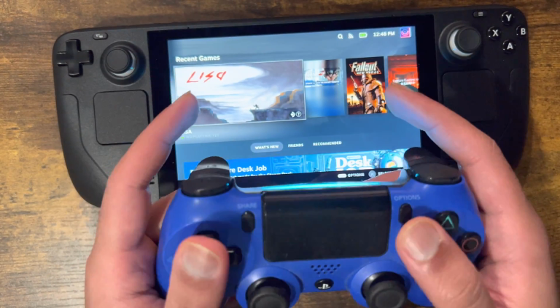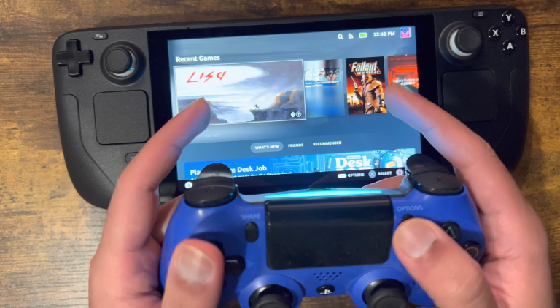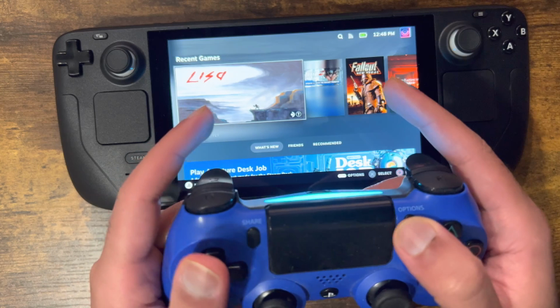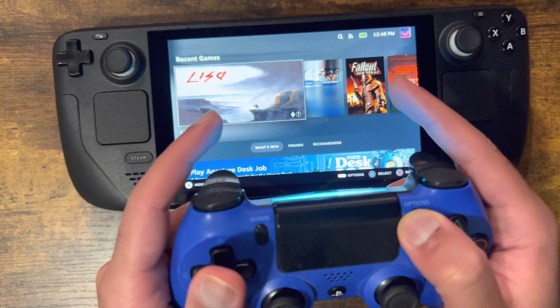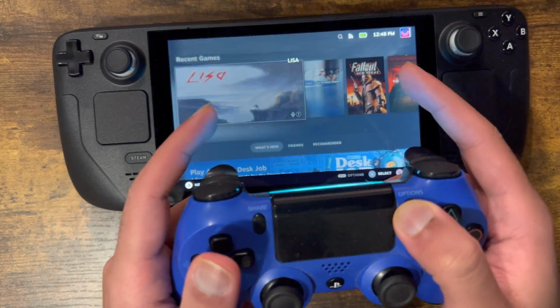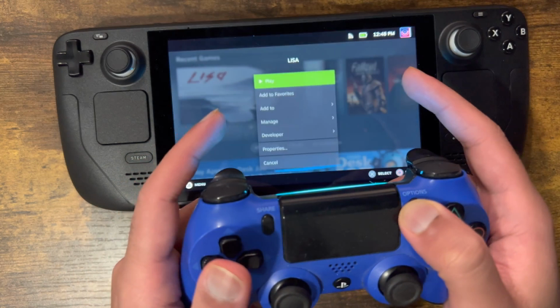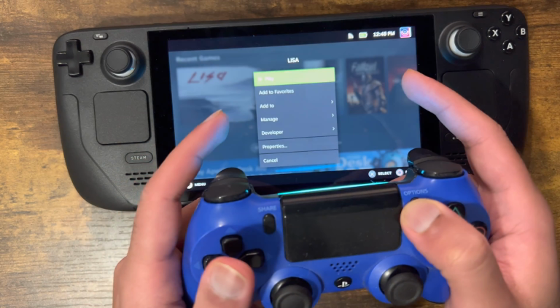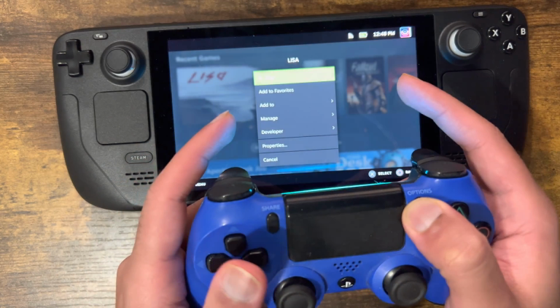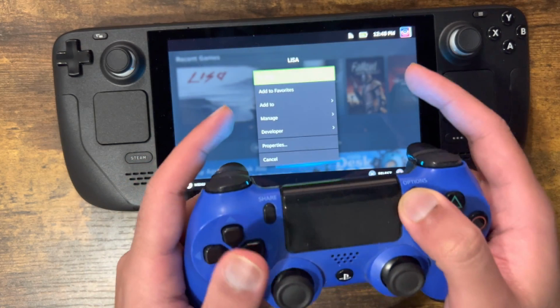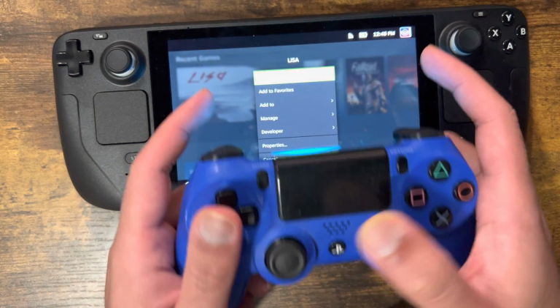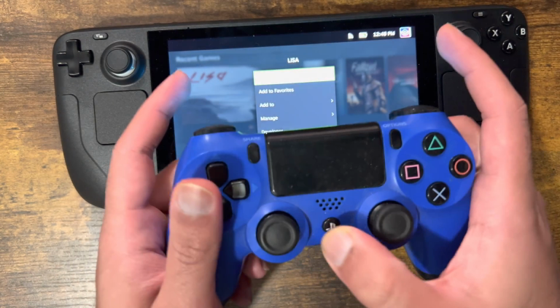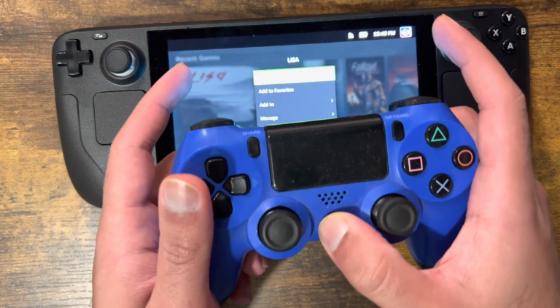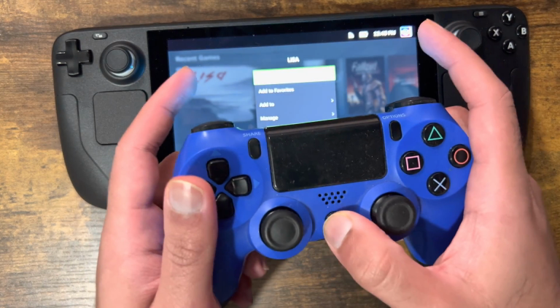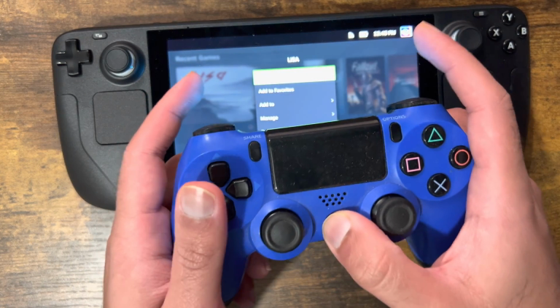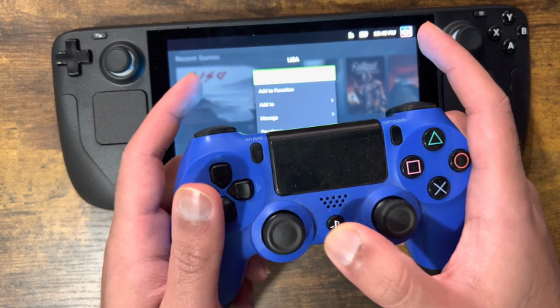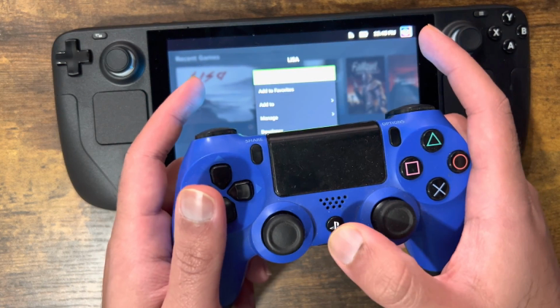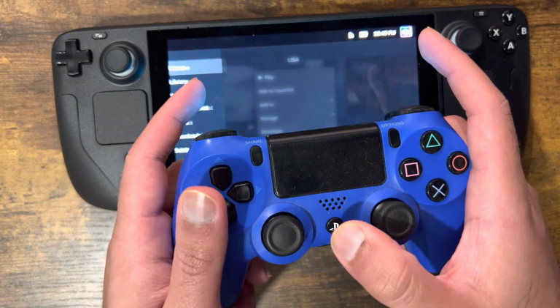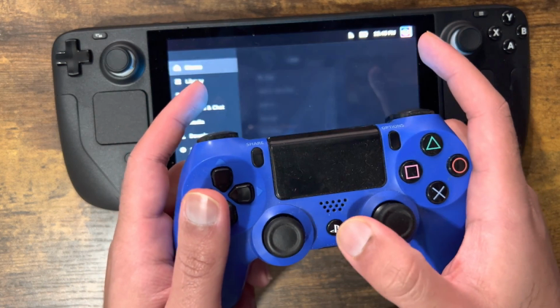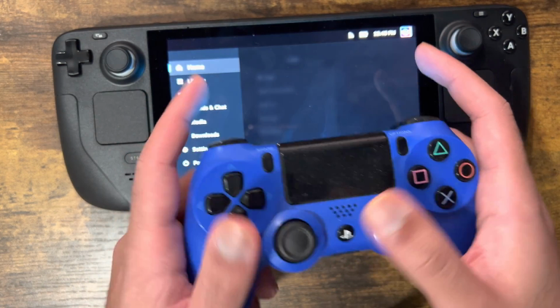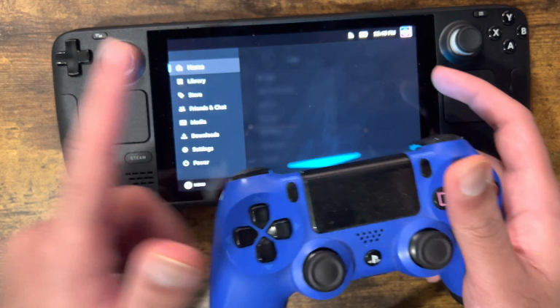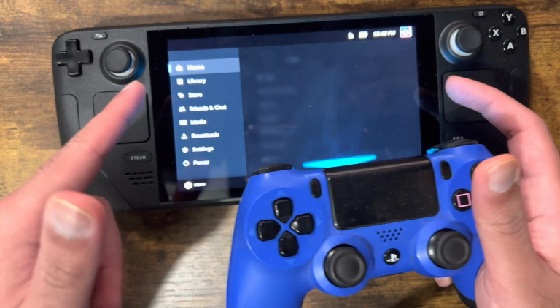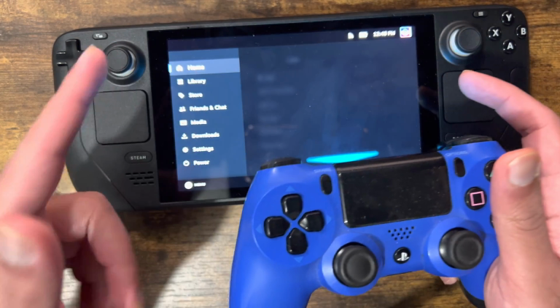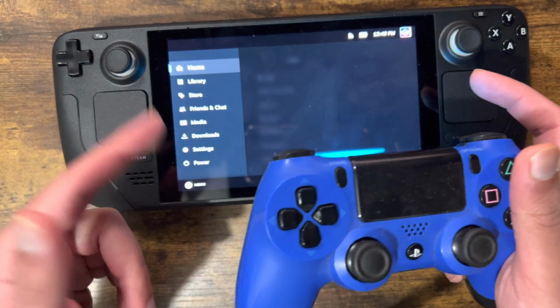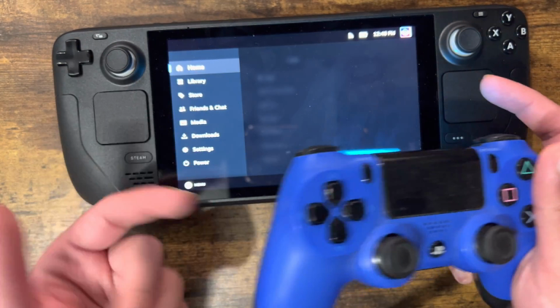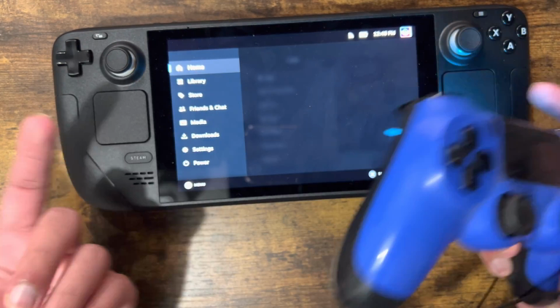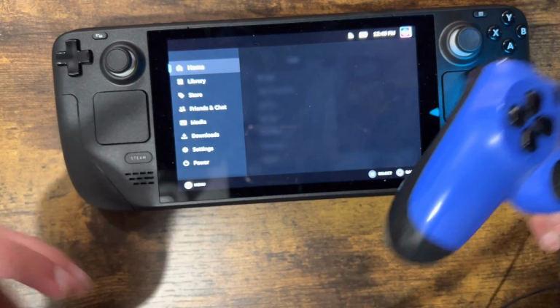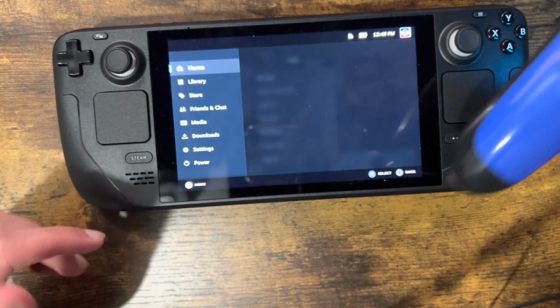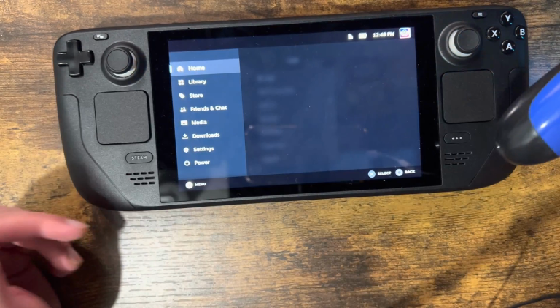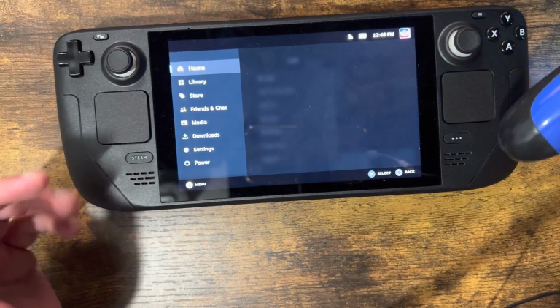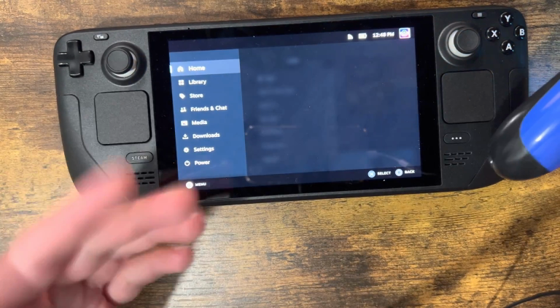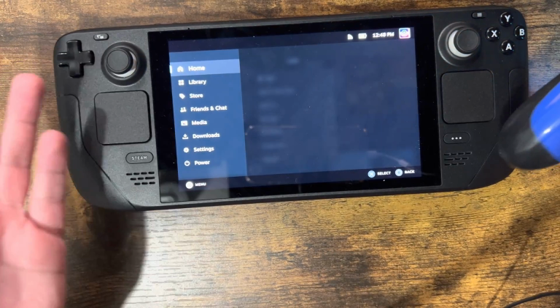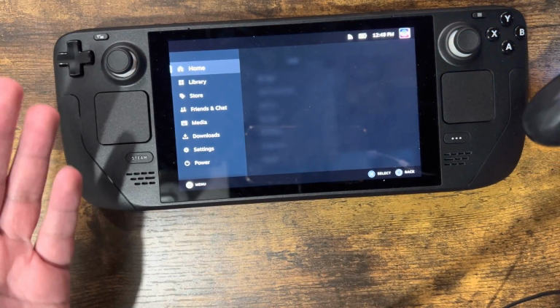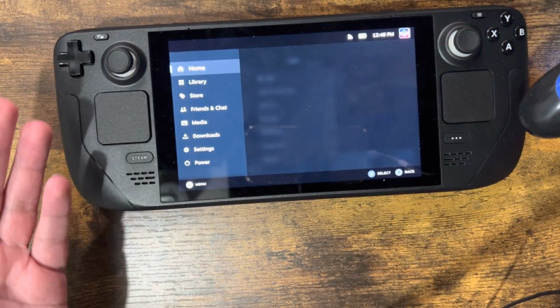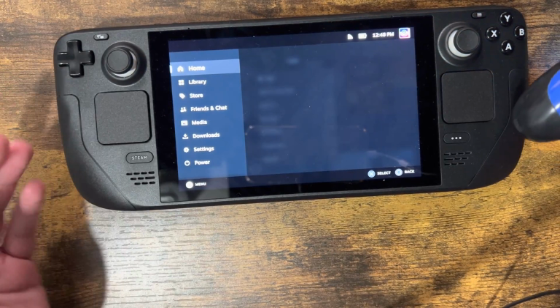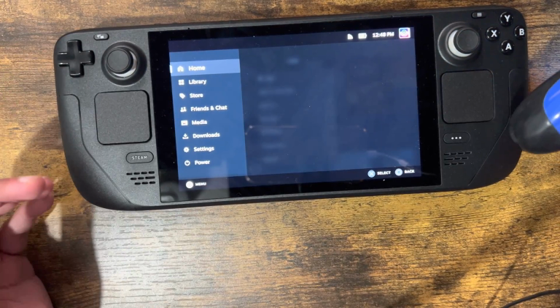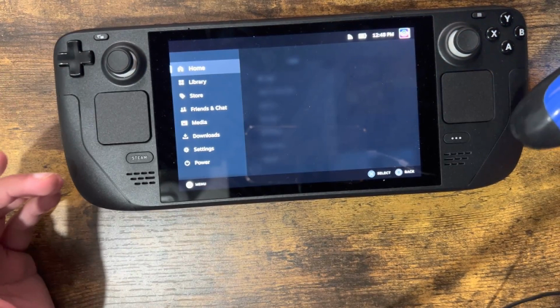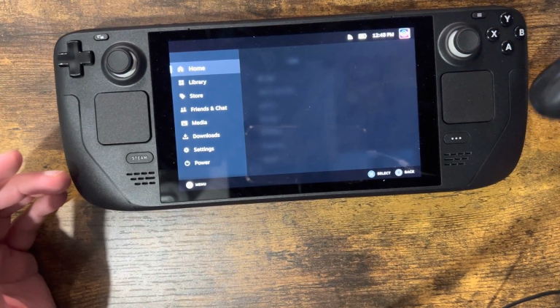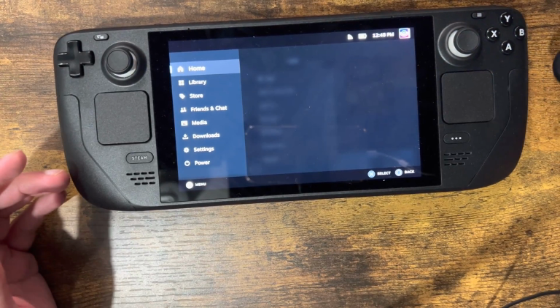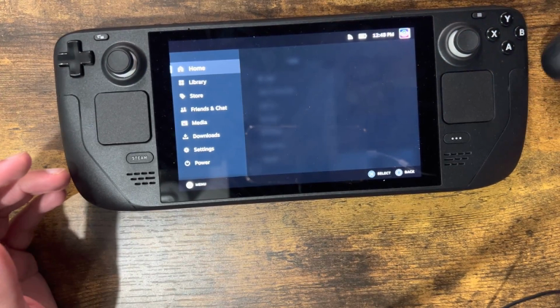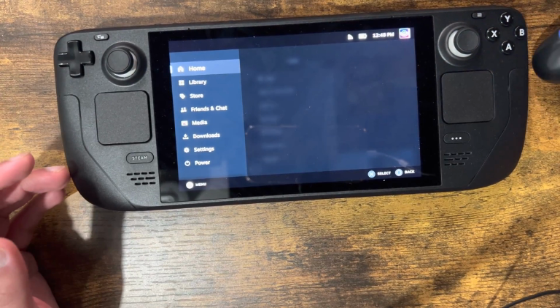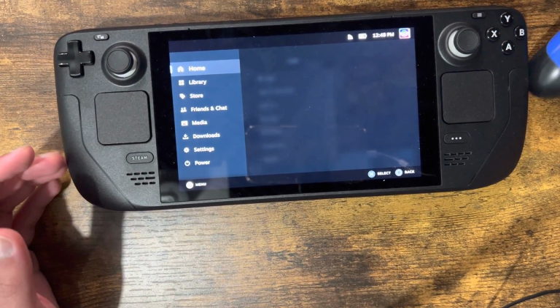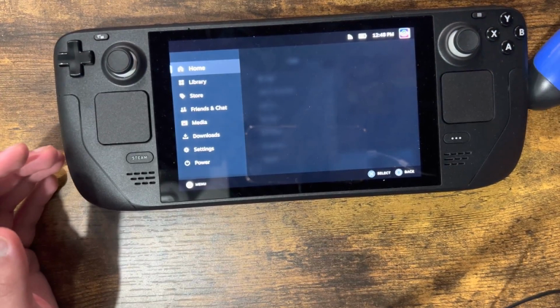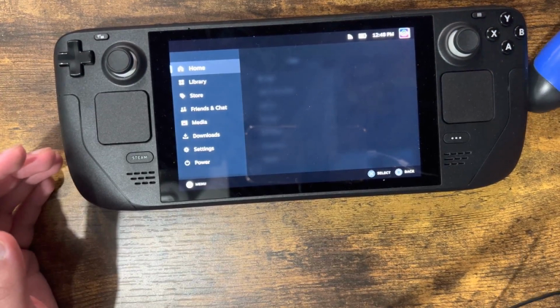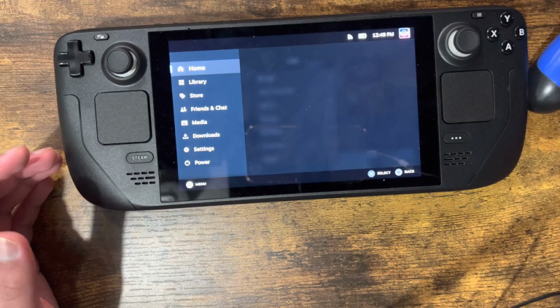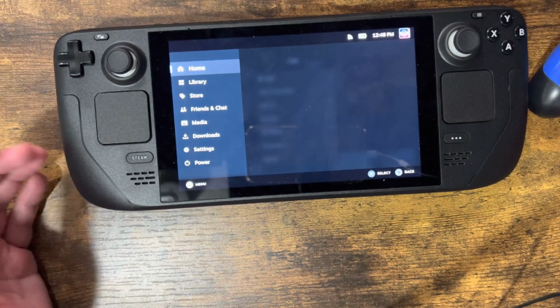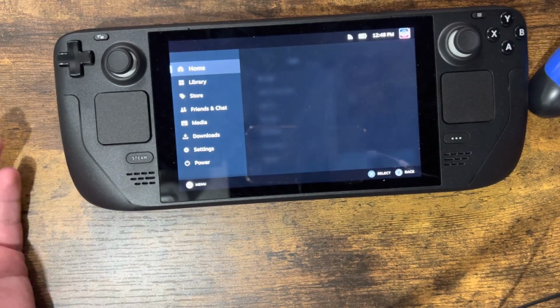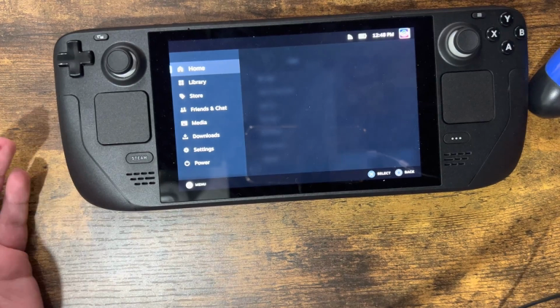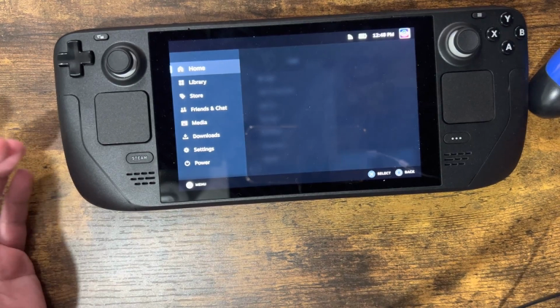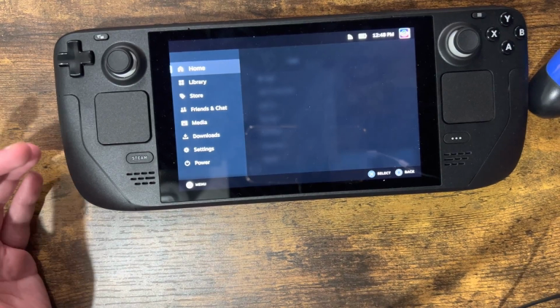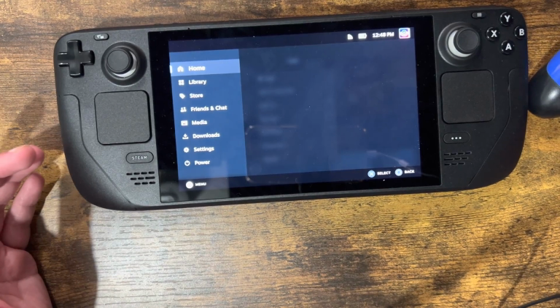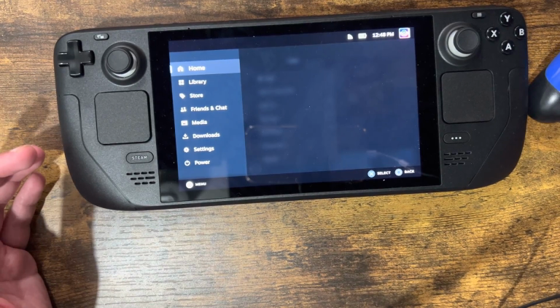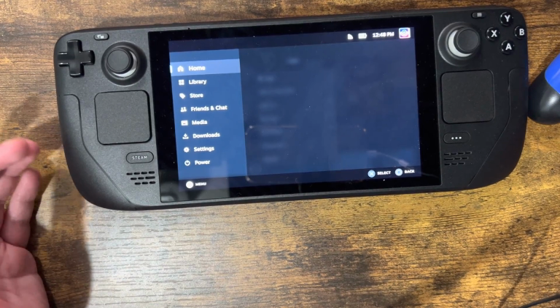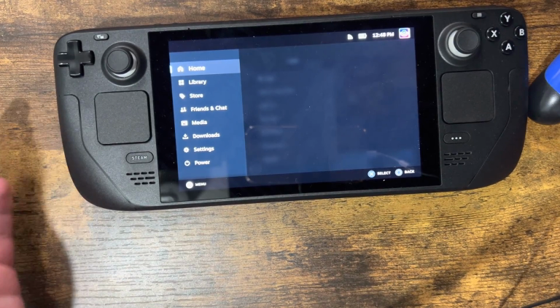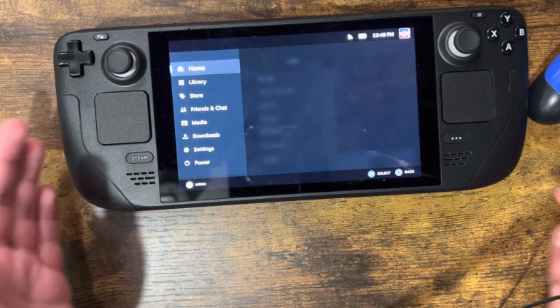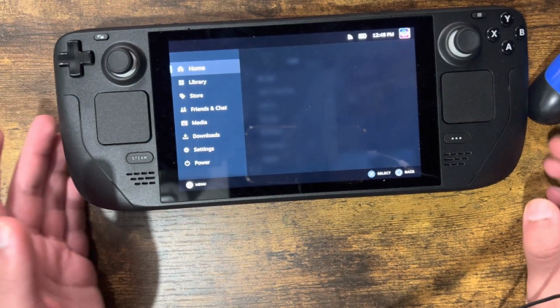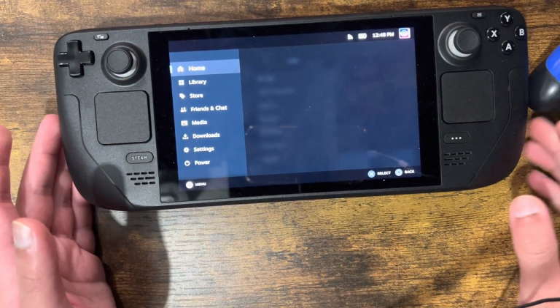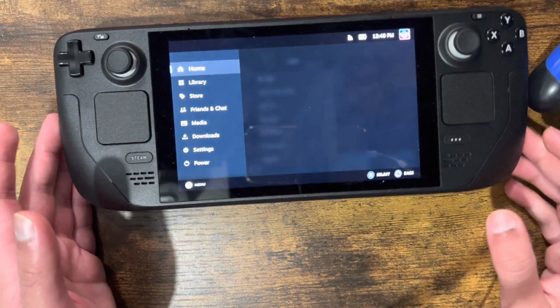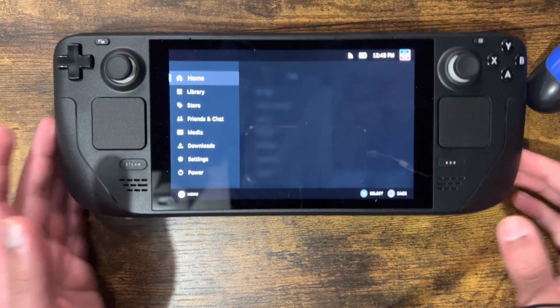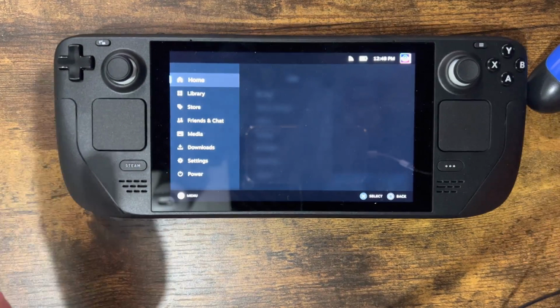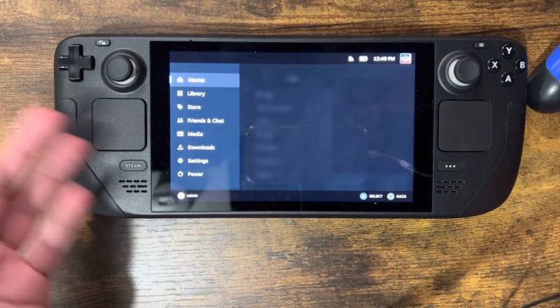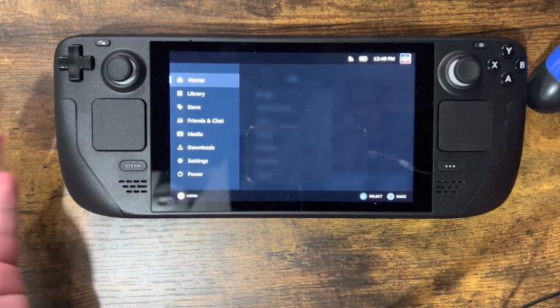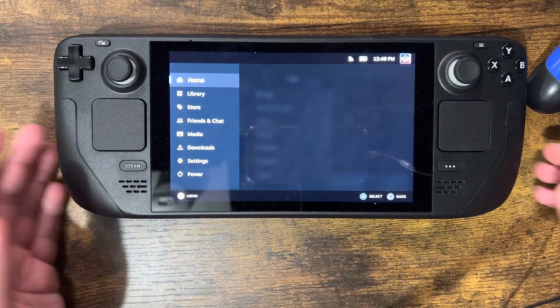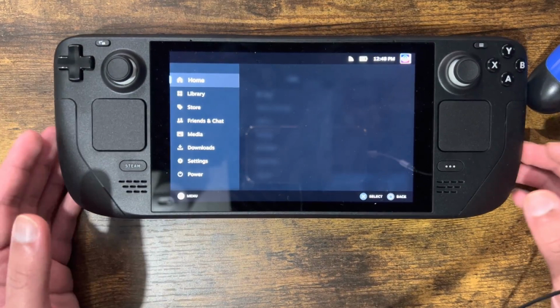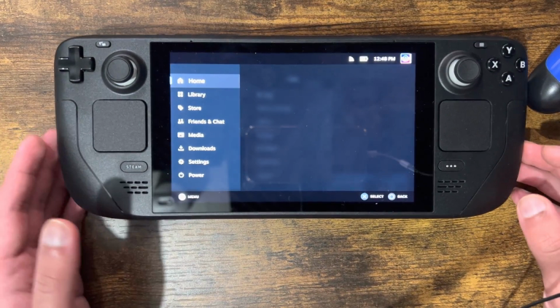I could probably press this one — yep. I think if I press this one it'll open this — yeah. So you can do essentially everything with this that you would be able to do with your Steam controller in general.